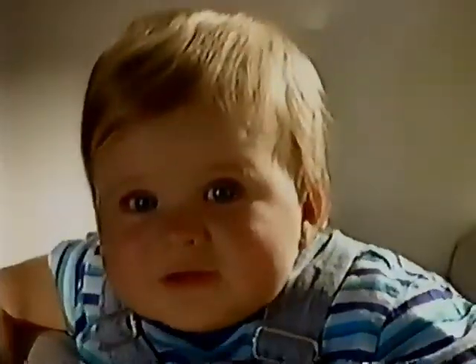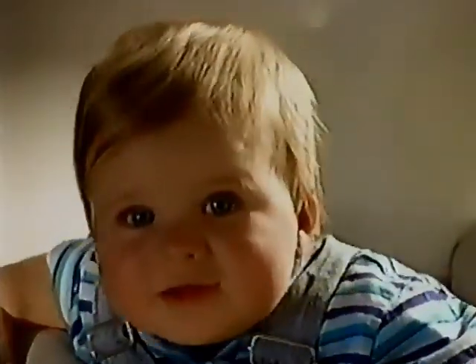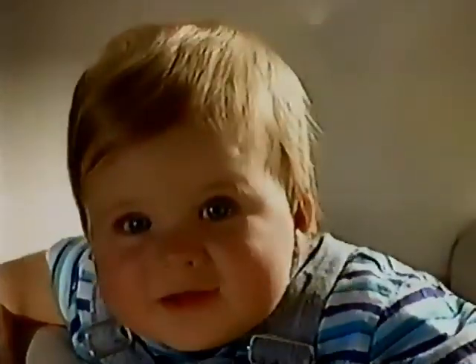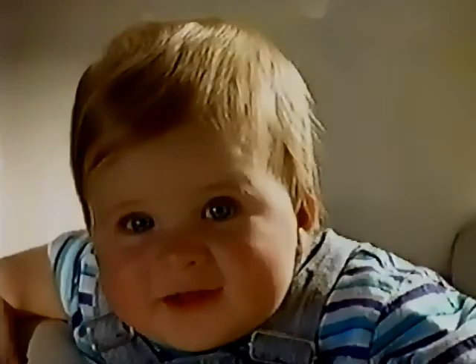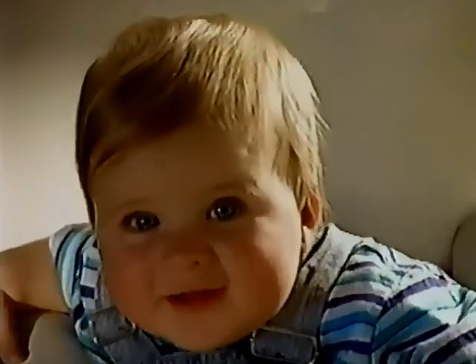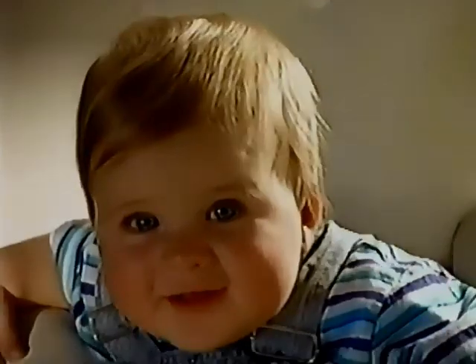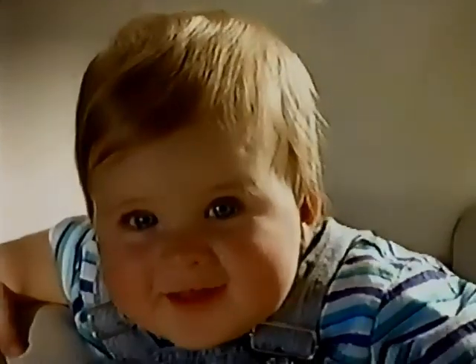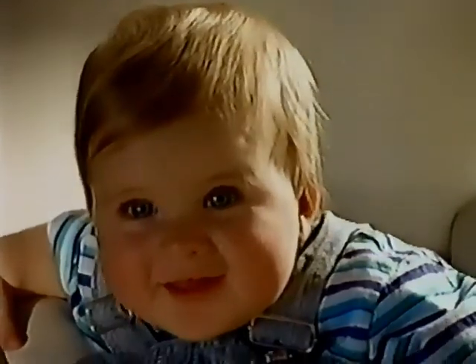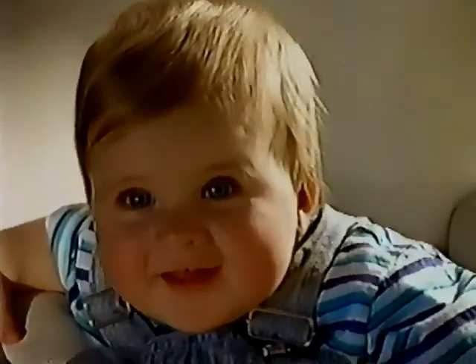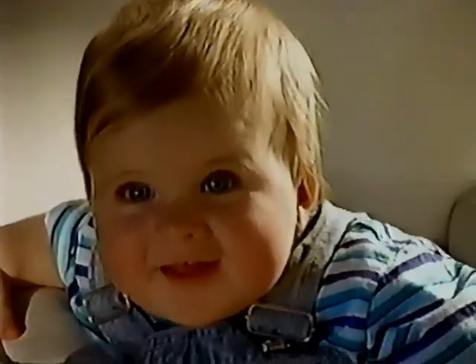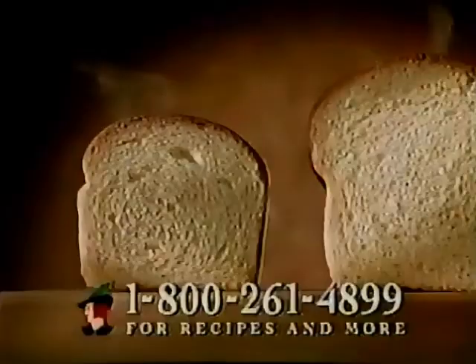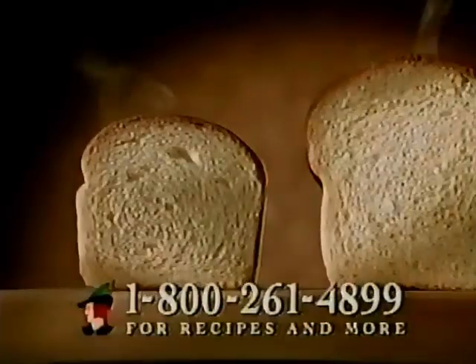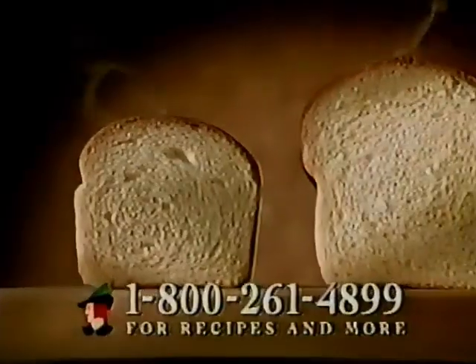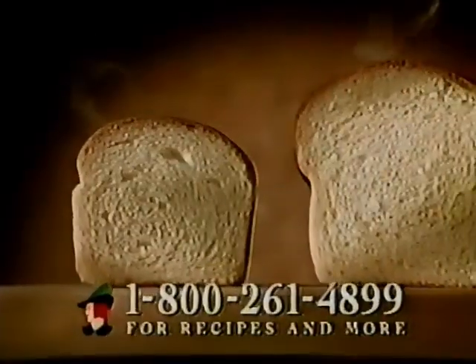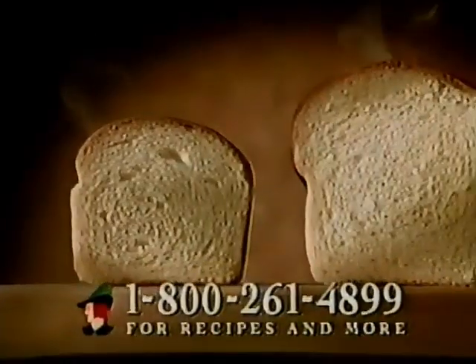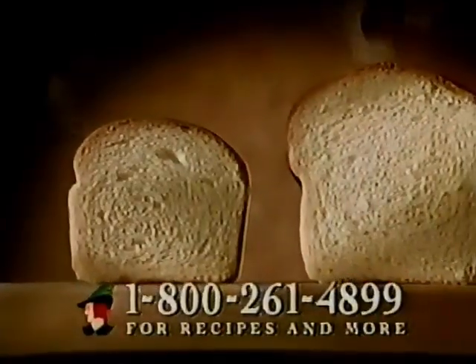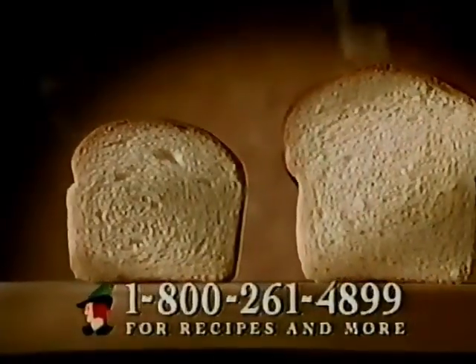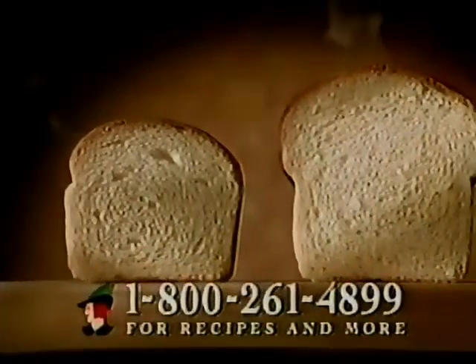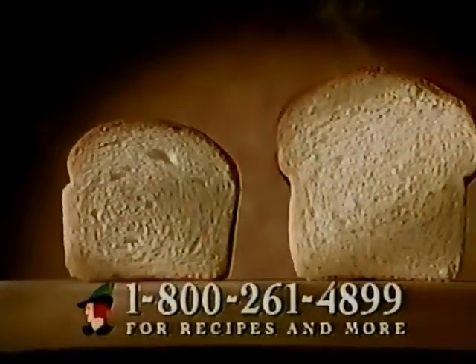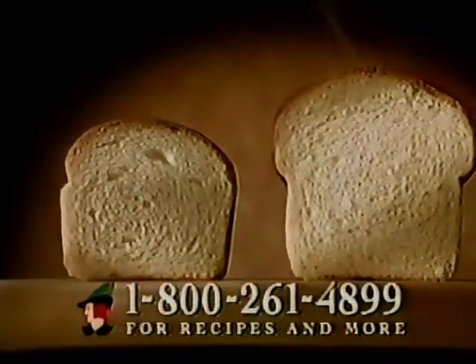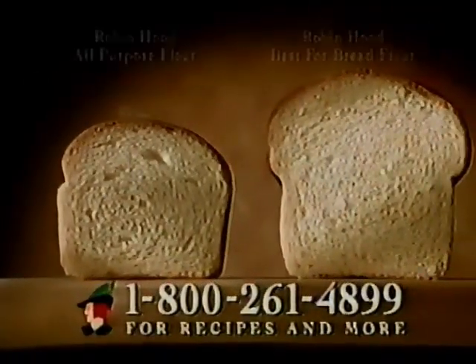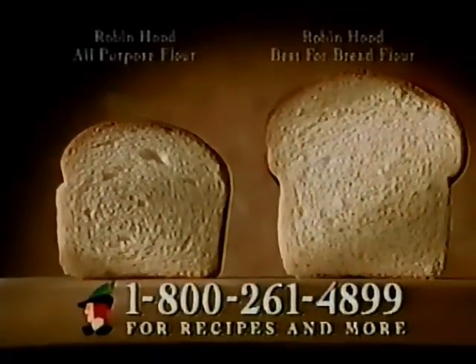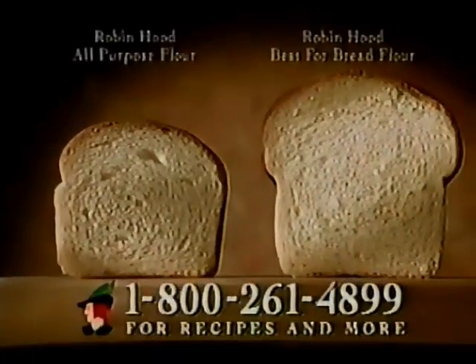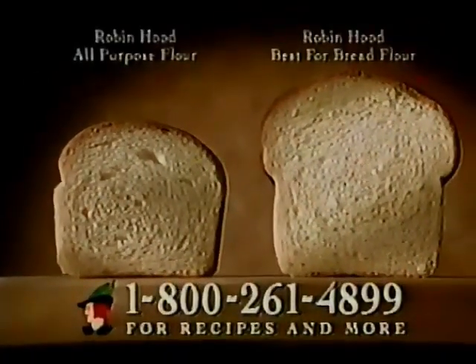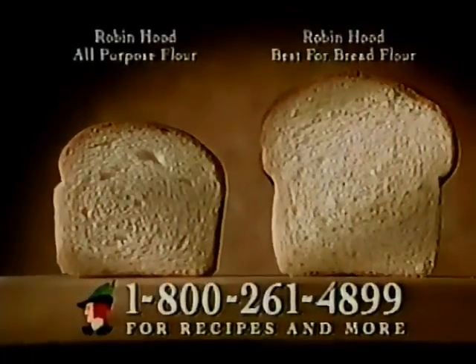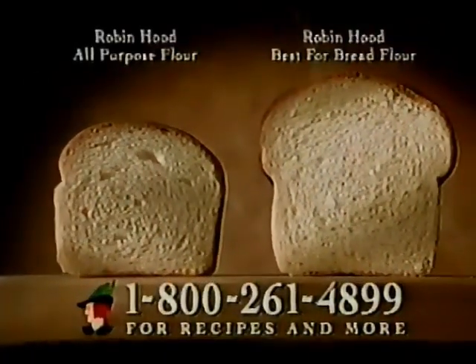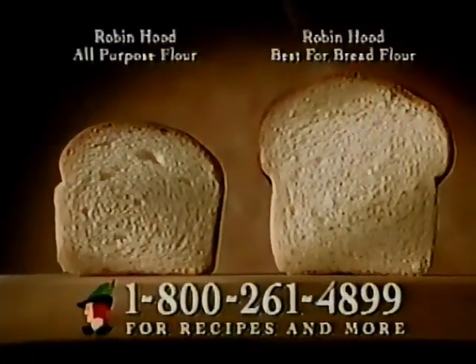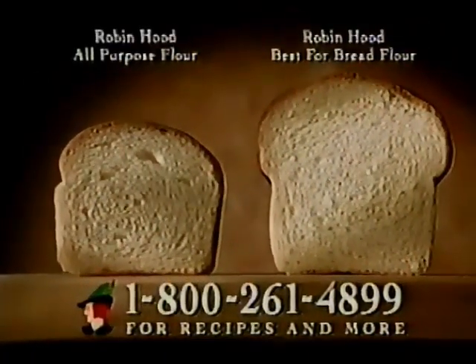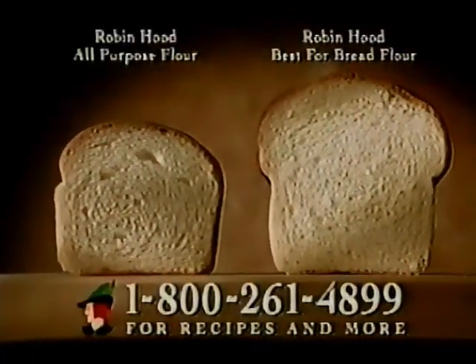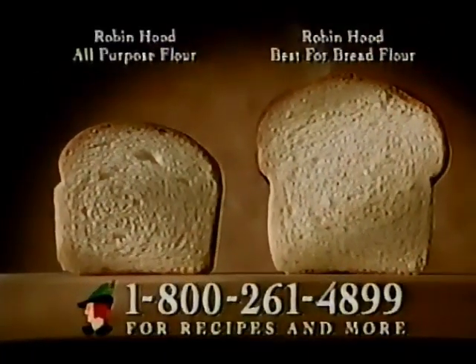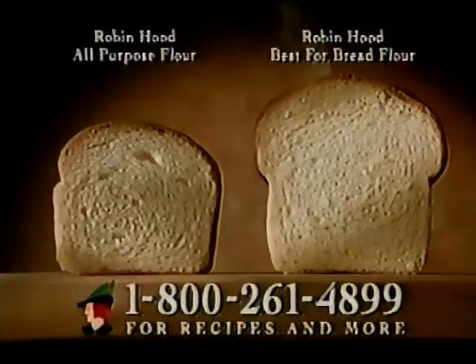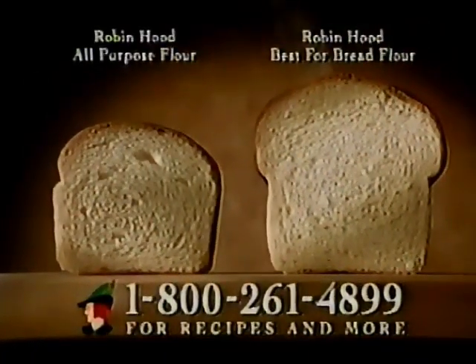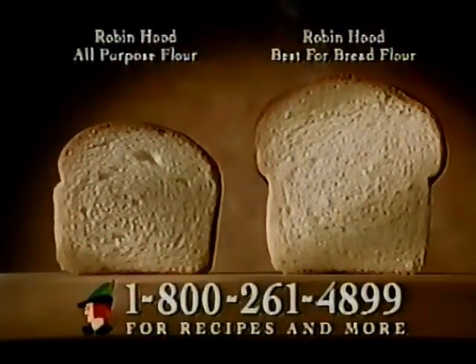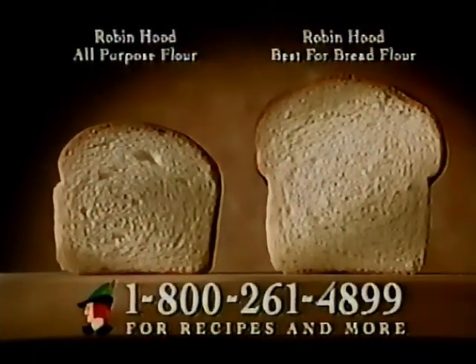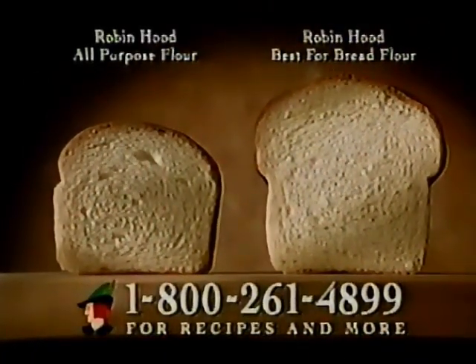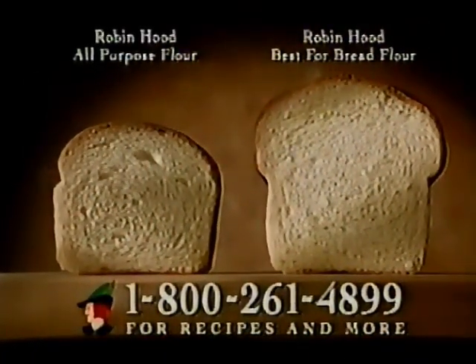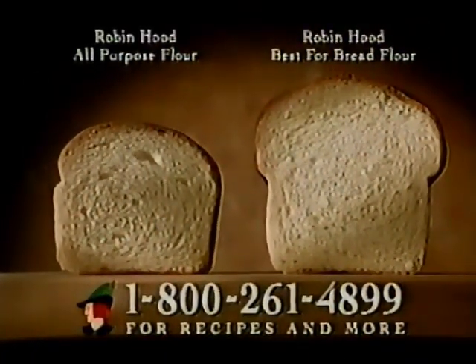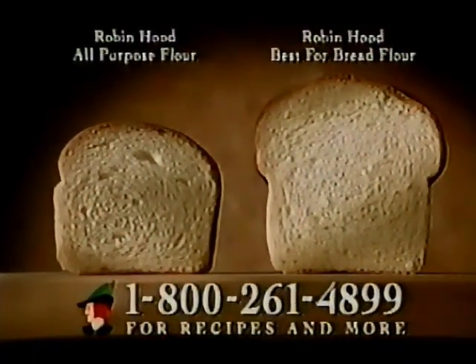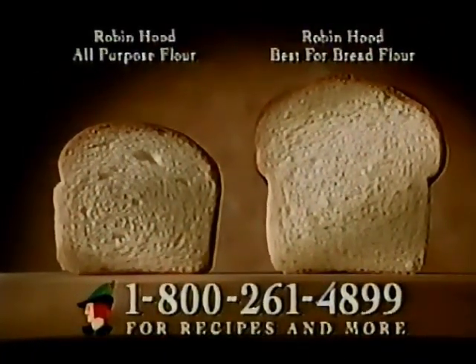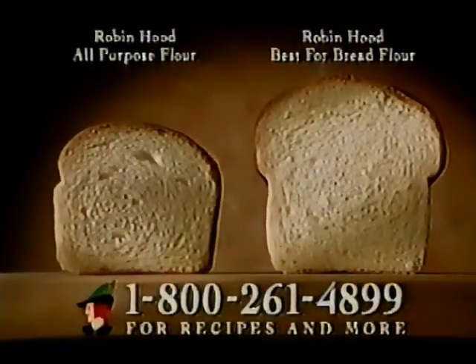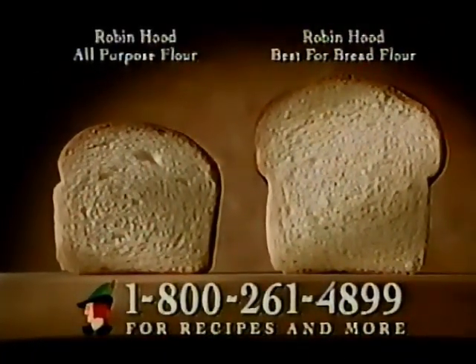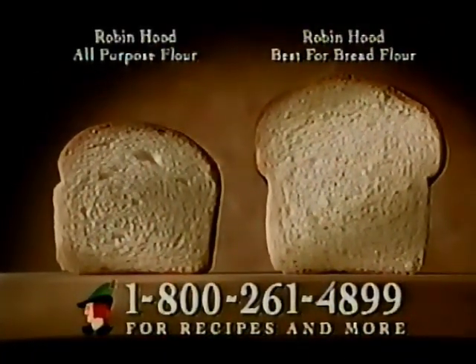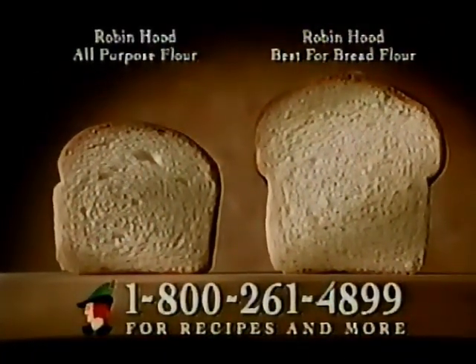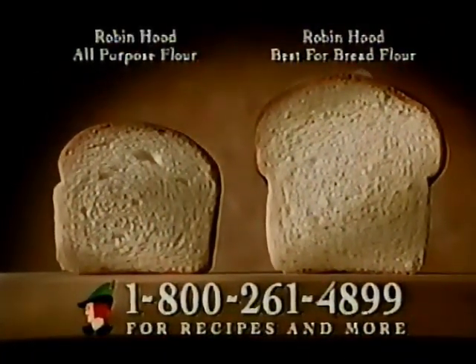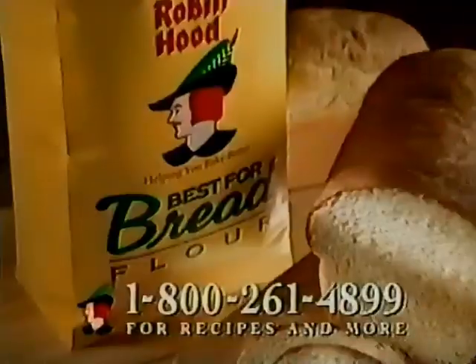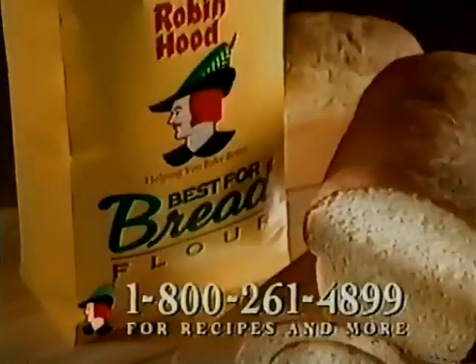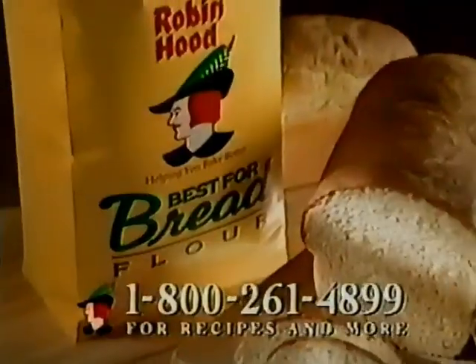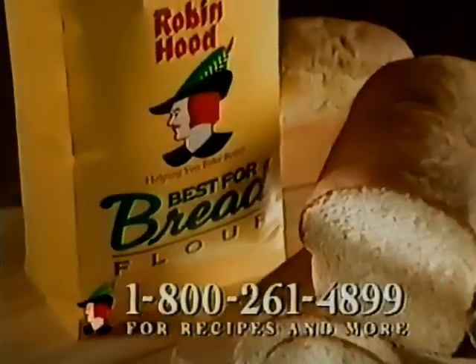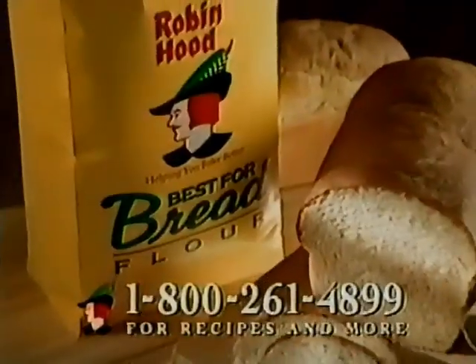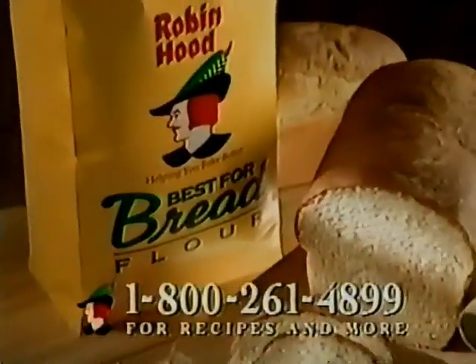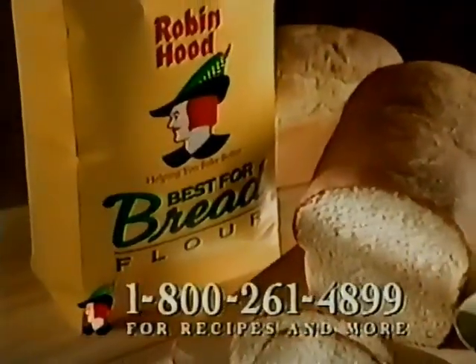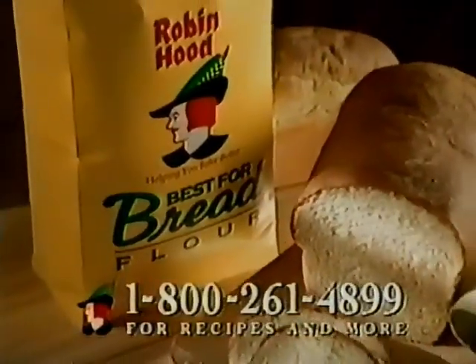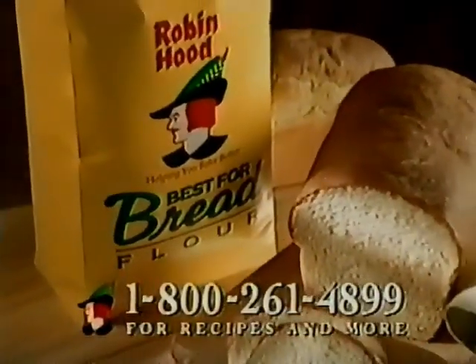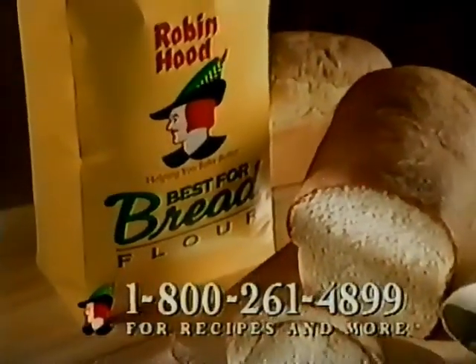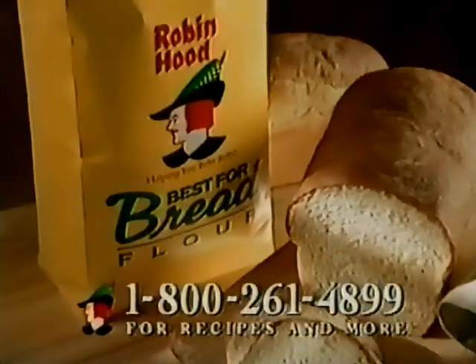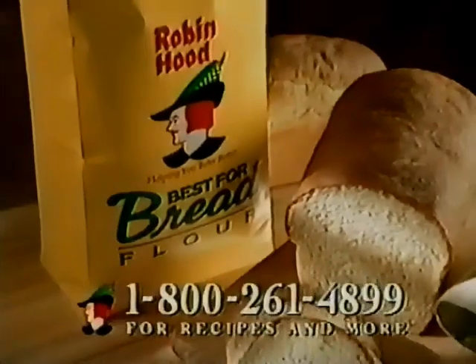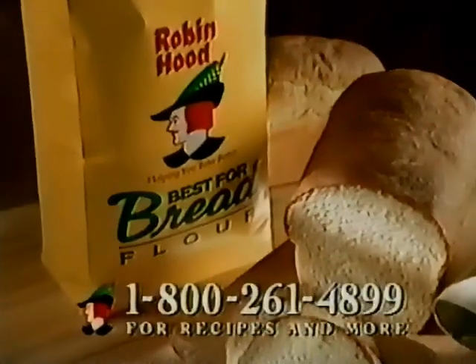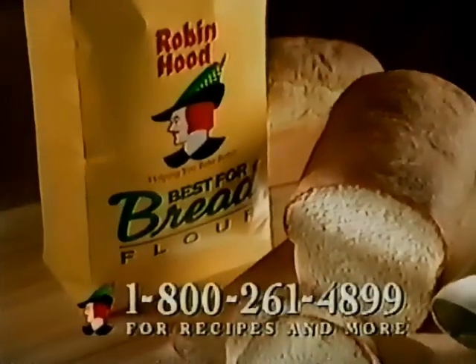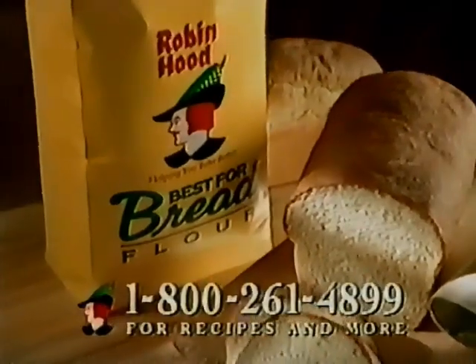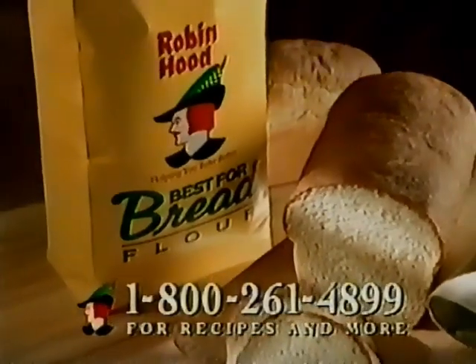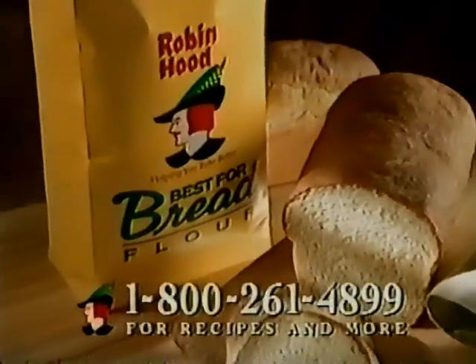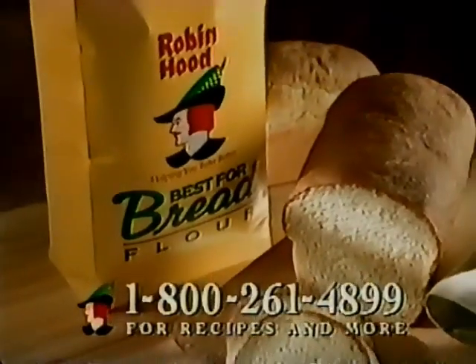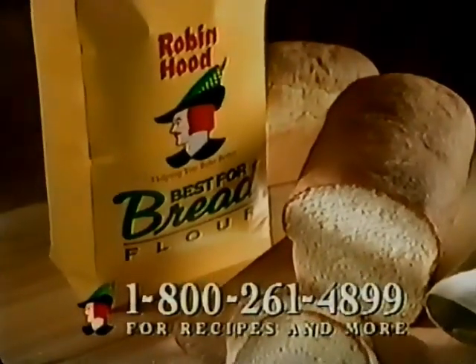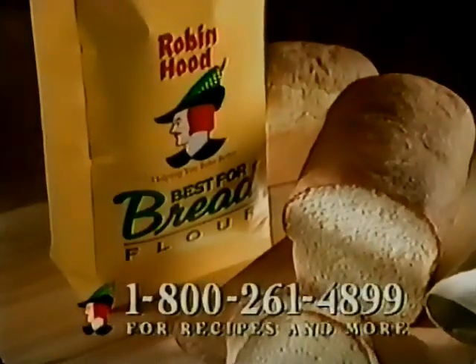Cool. See how much higher Robin Hood Best for Bread flour bakes over our all-purpose flour? It's ideal for bread machines and scratch baking.